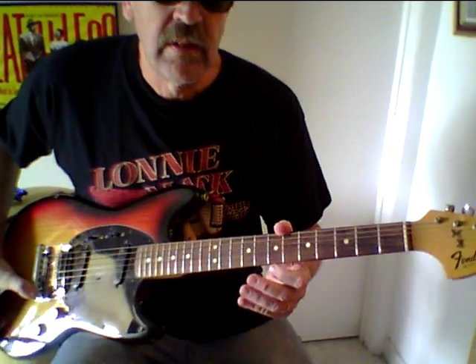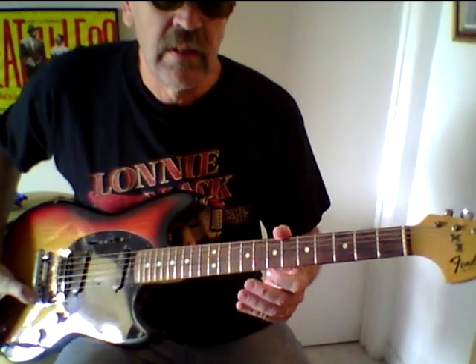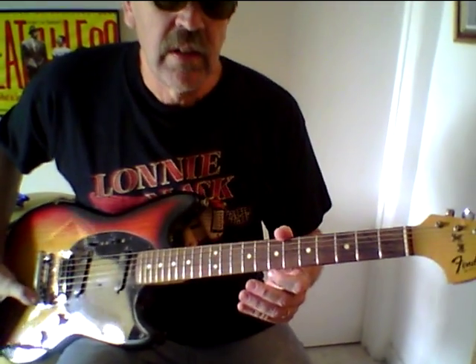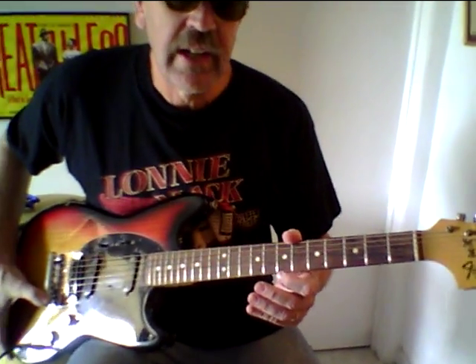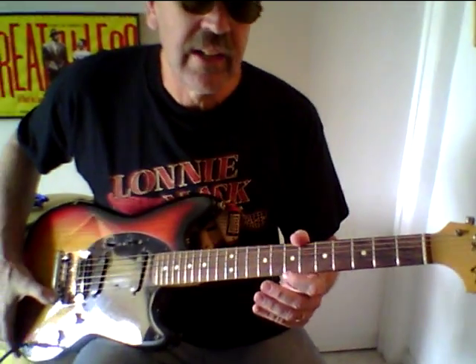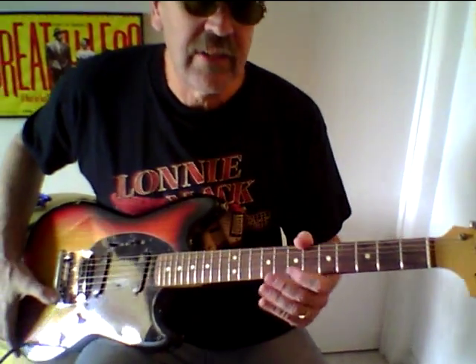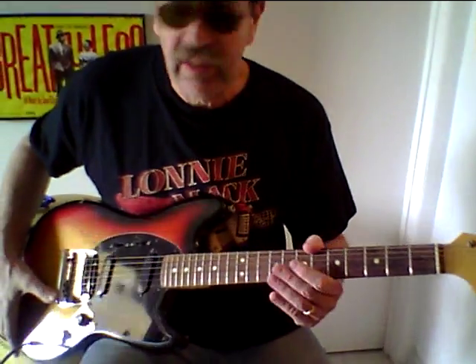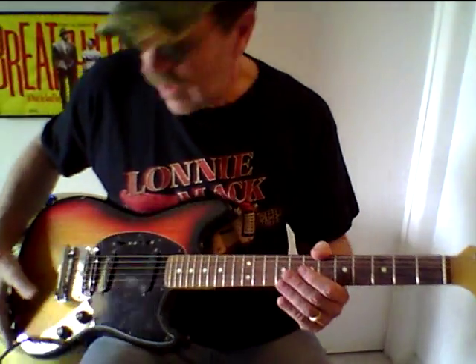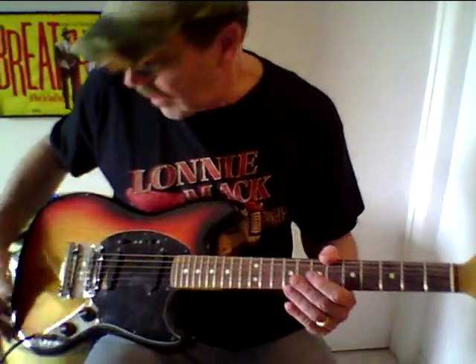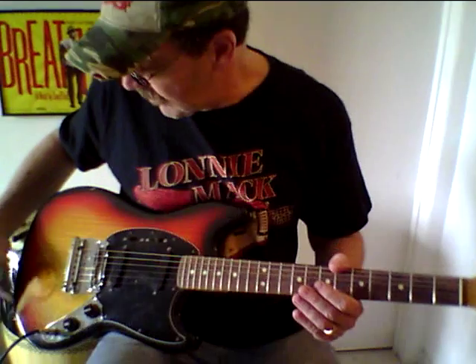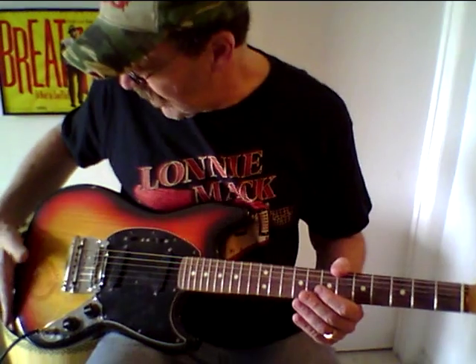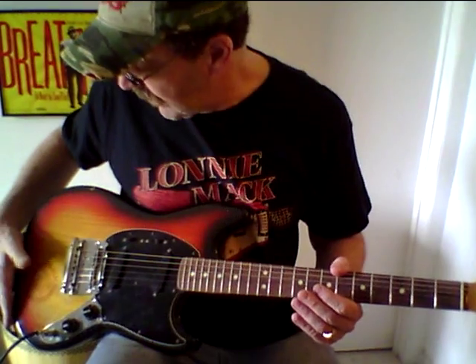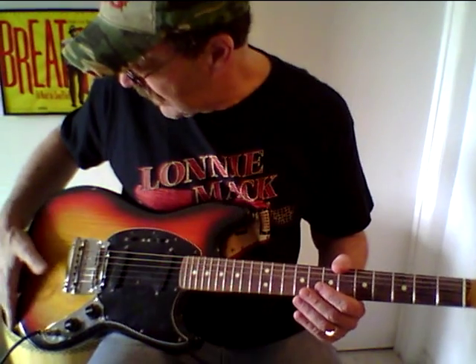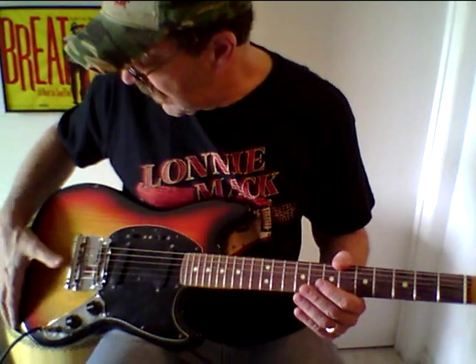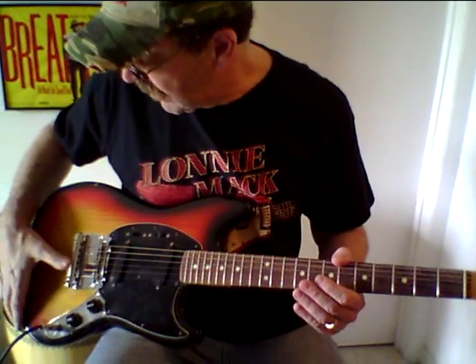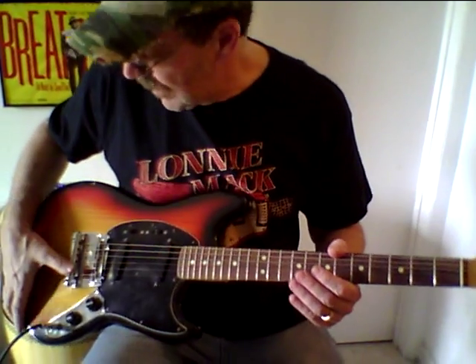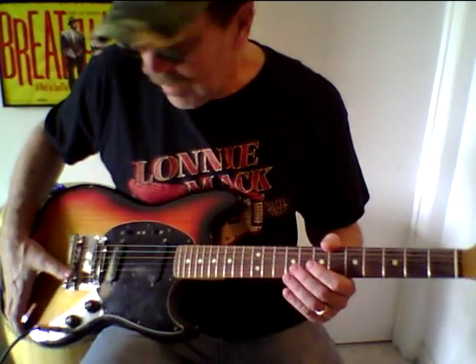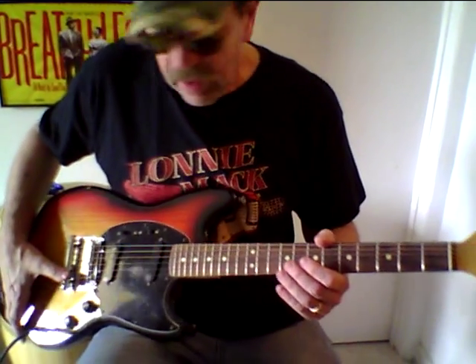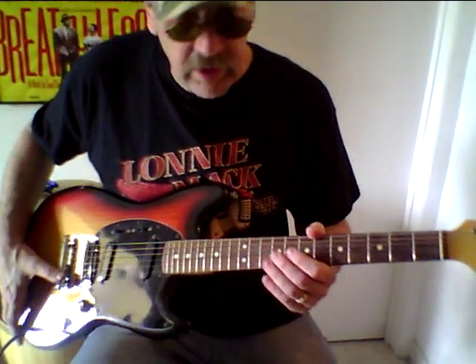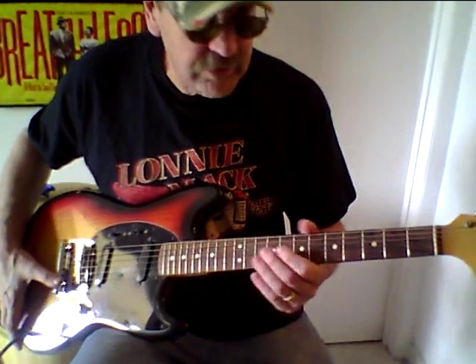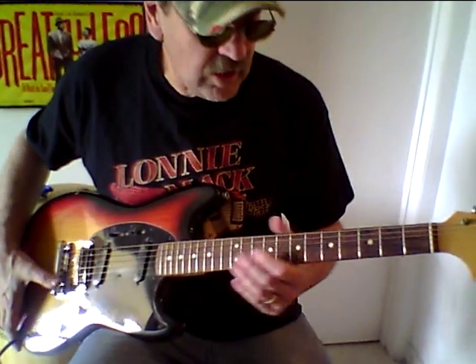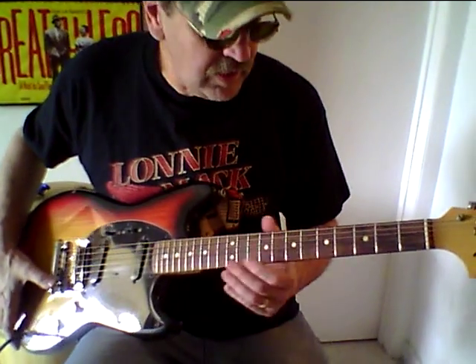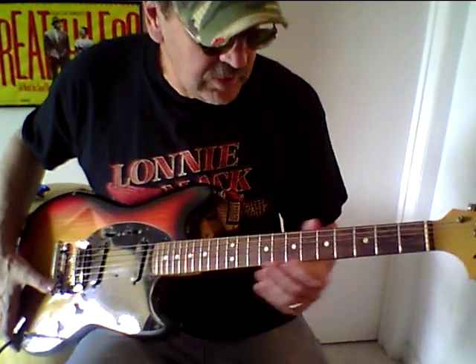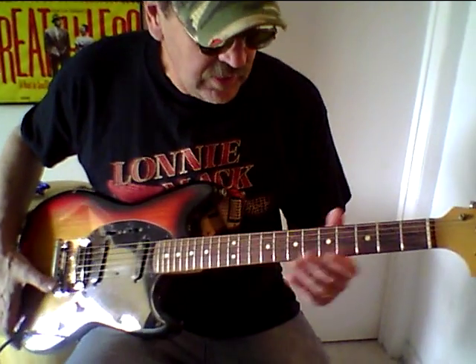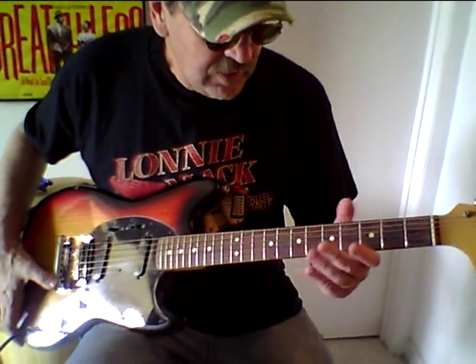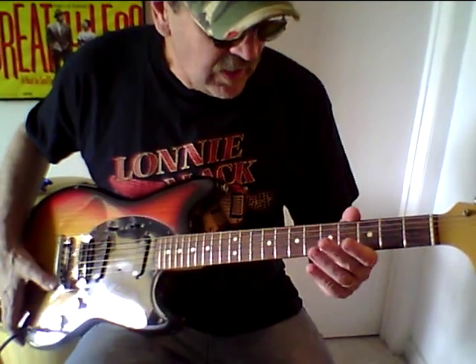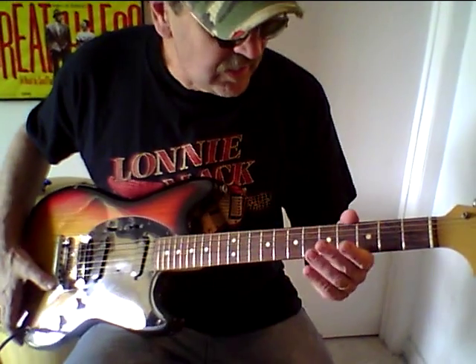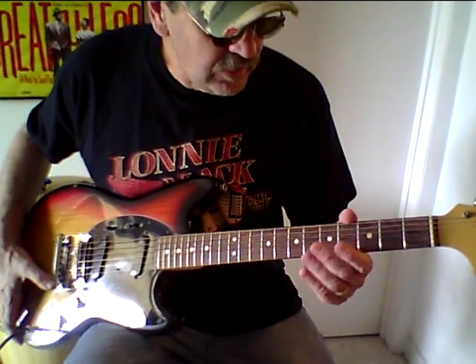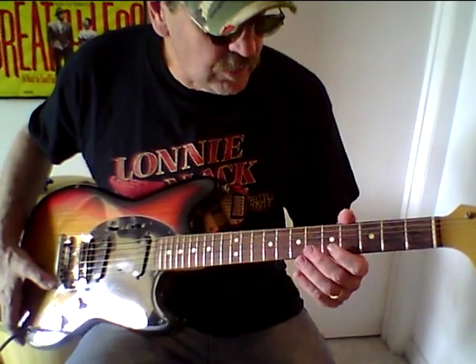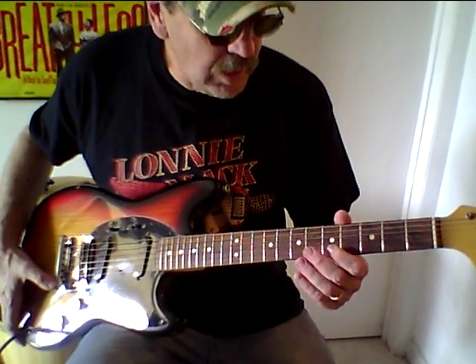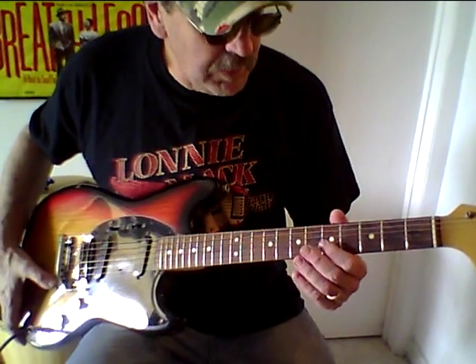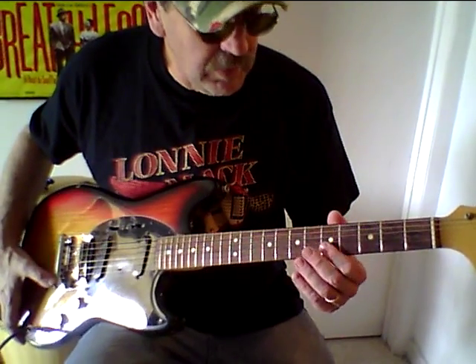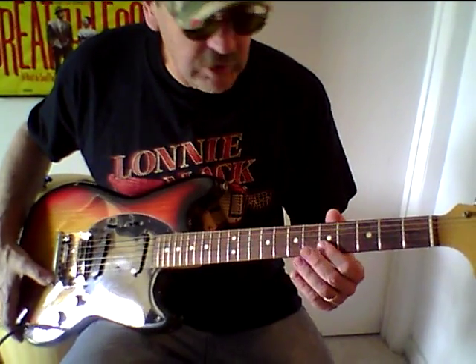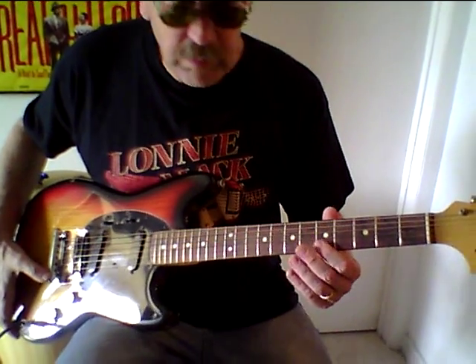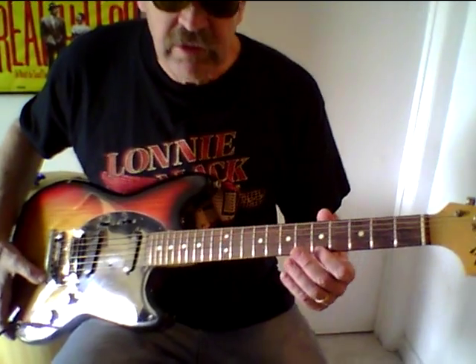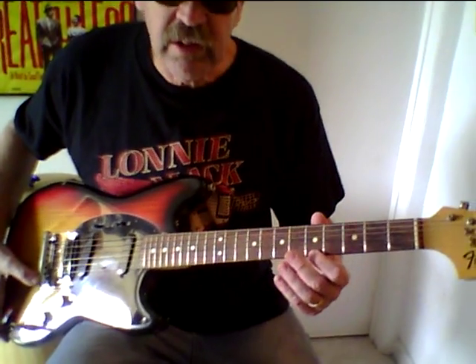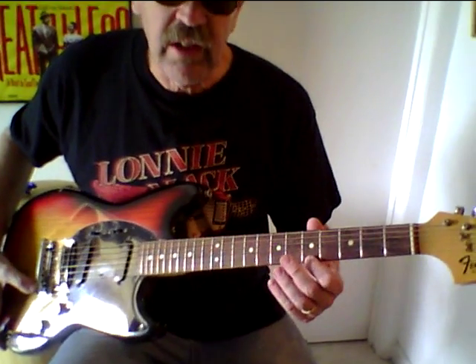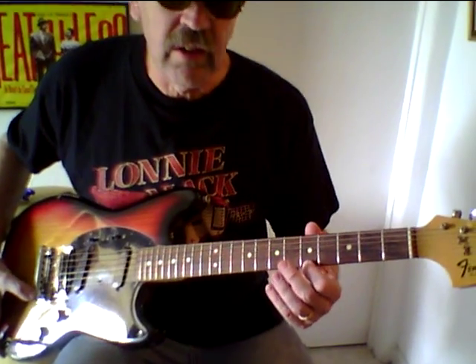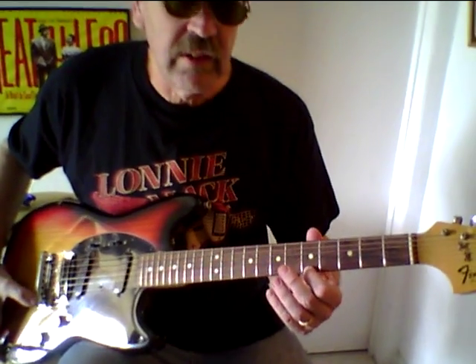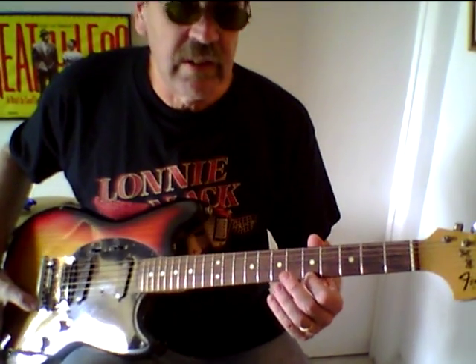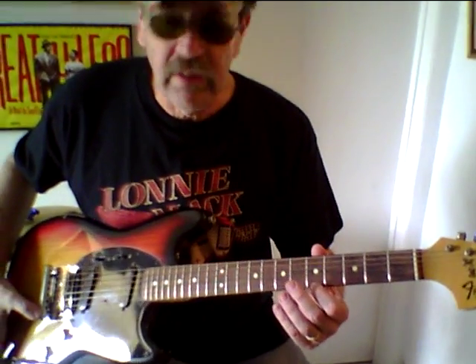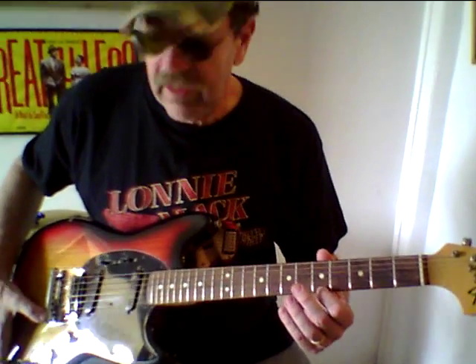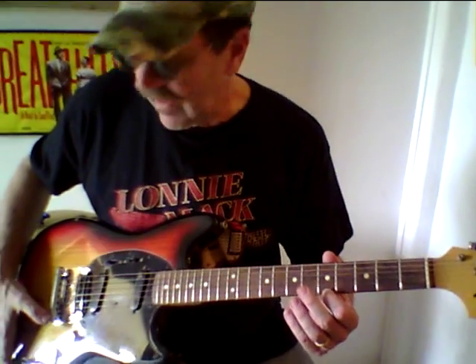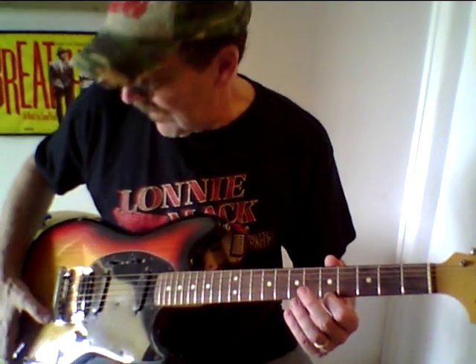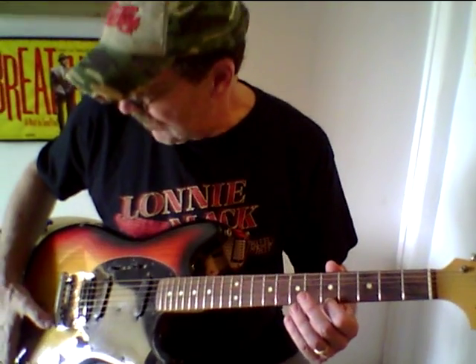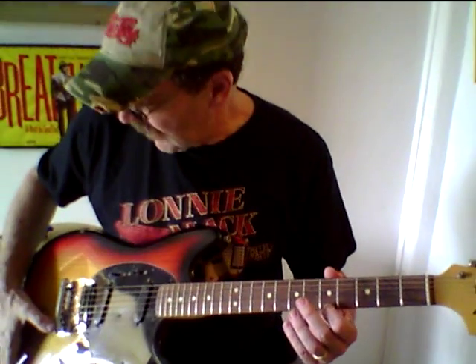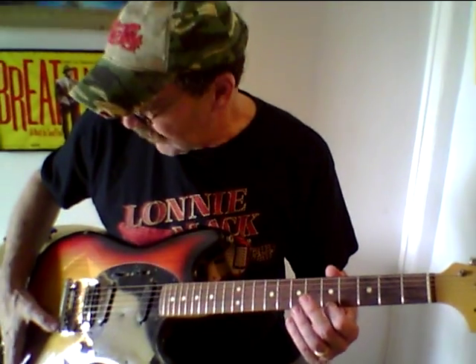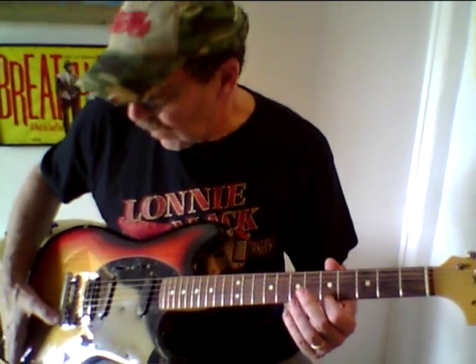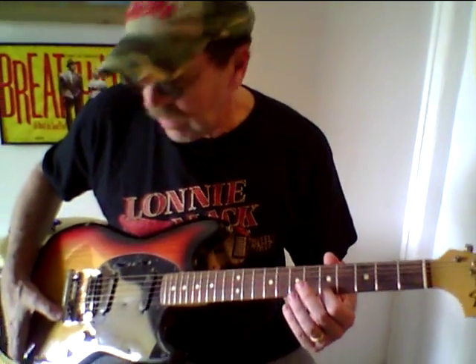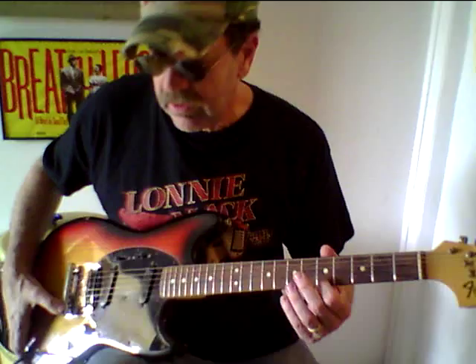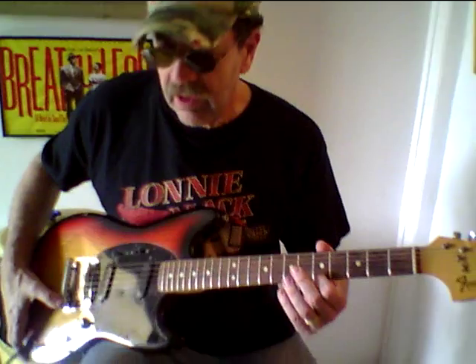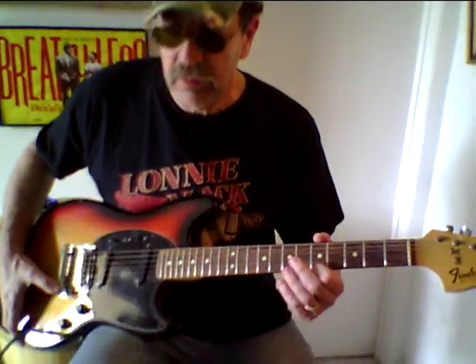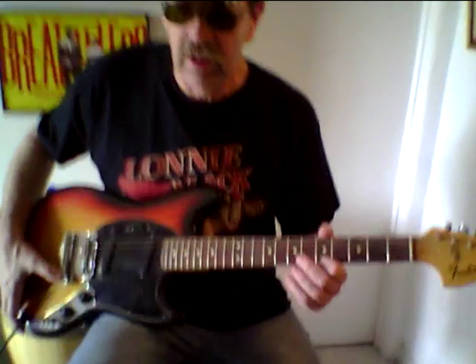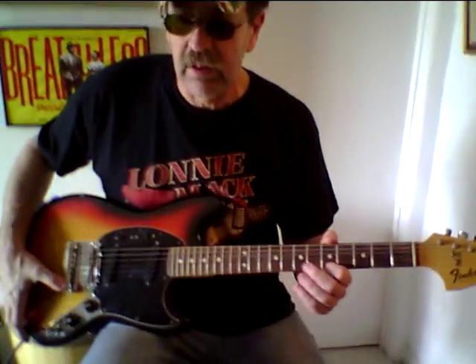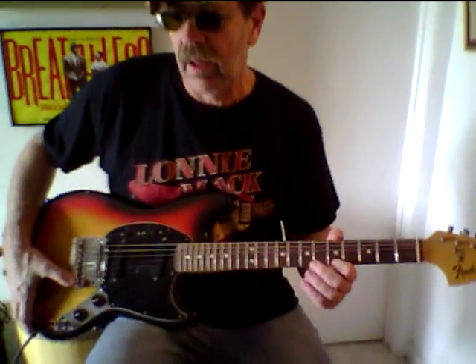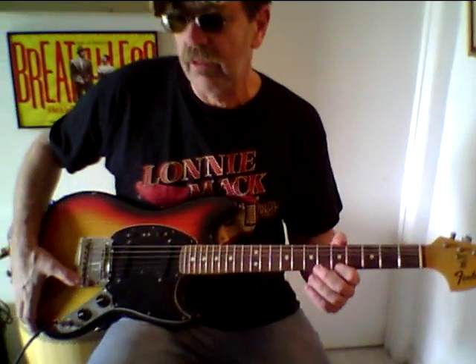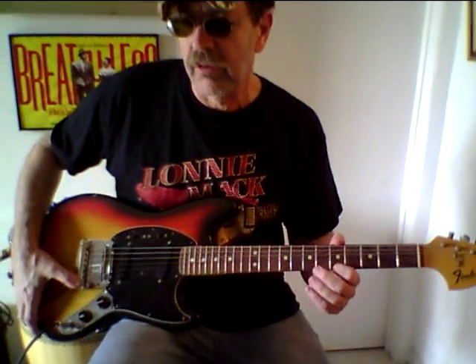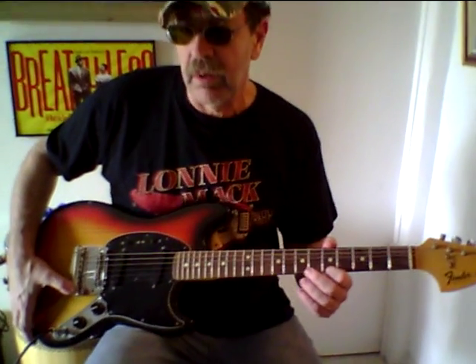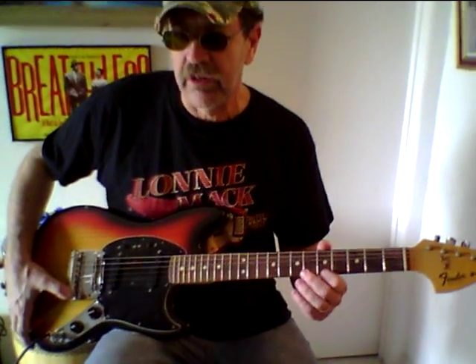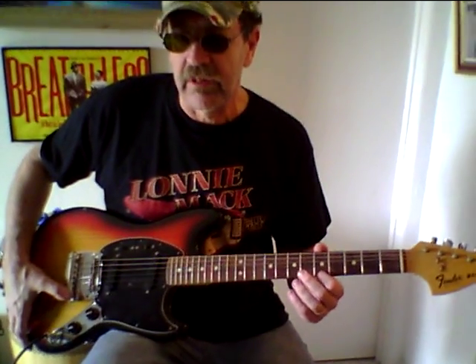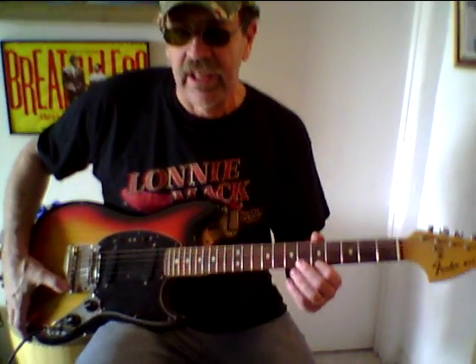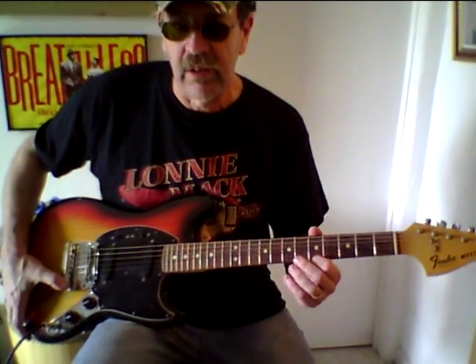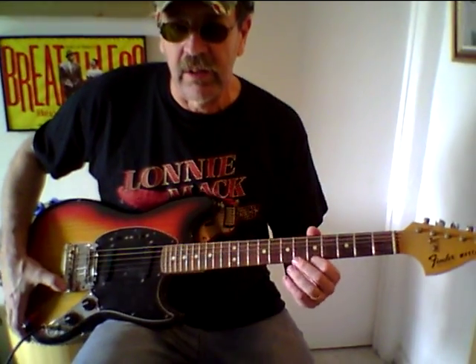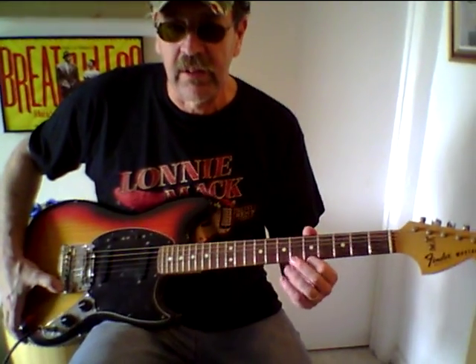I got it set up so the whammy bar is tight. I don't use whammy much, but you can tell the fulcrum does work — I'm just pressing down on it.